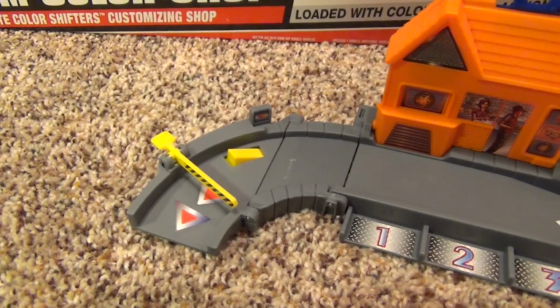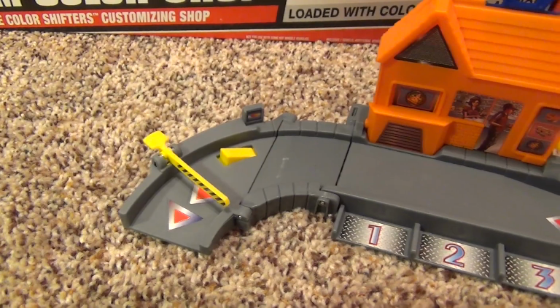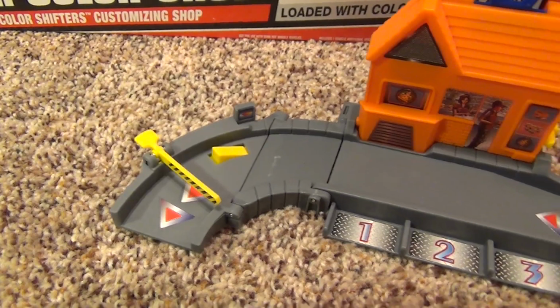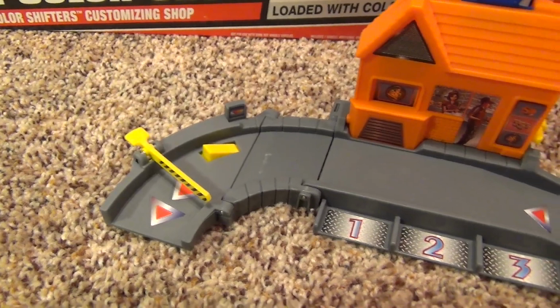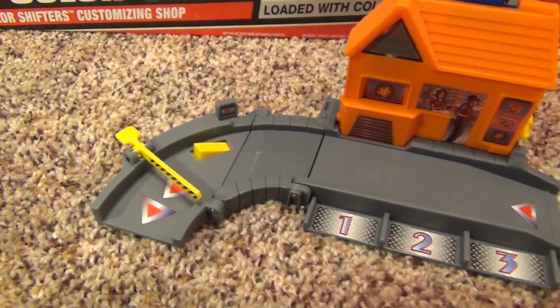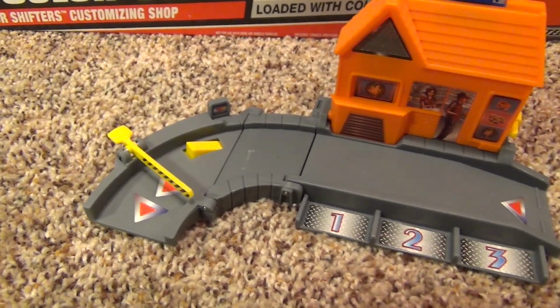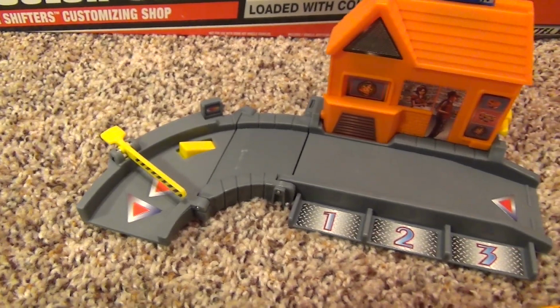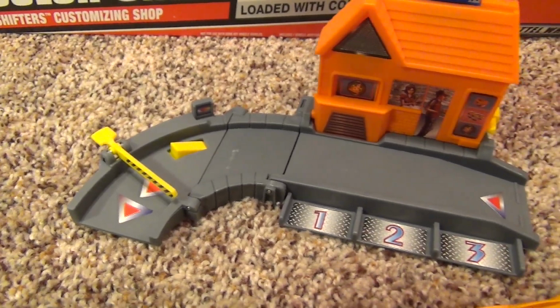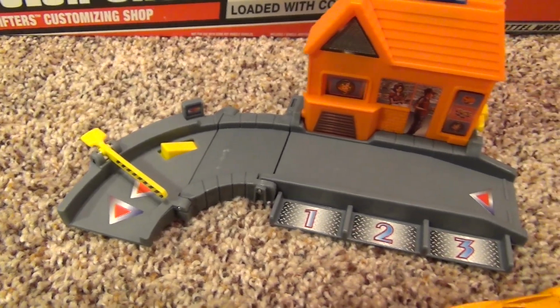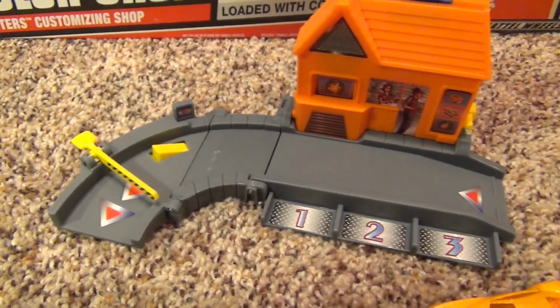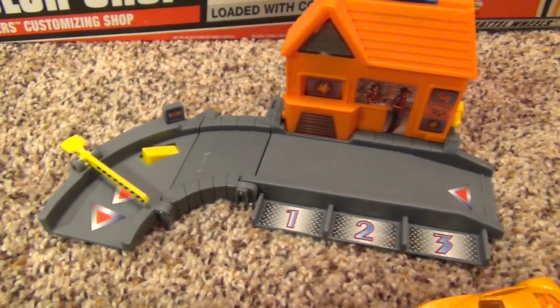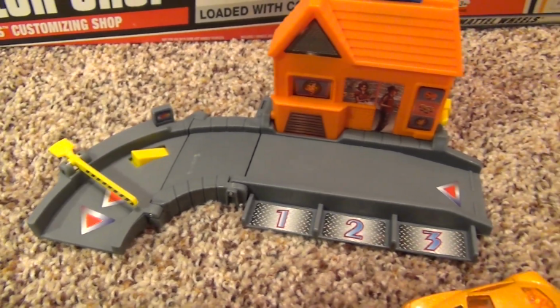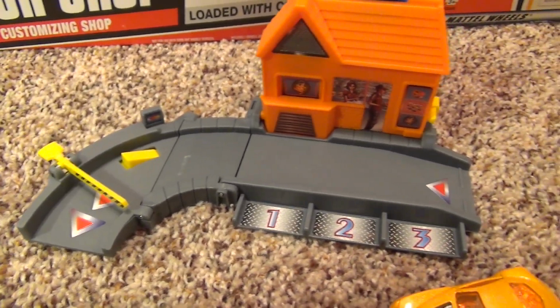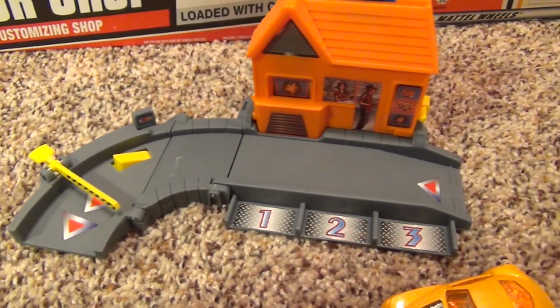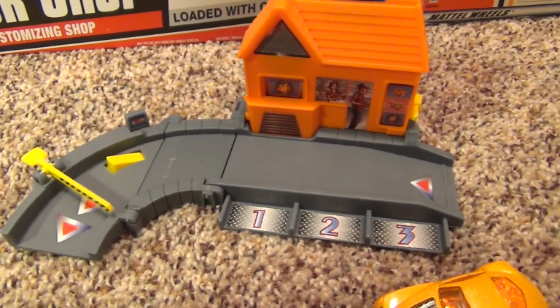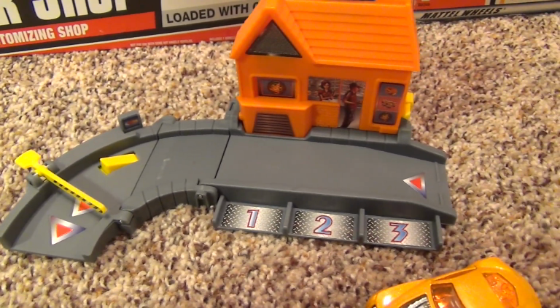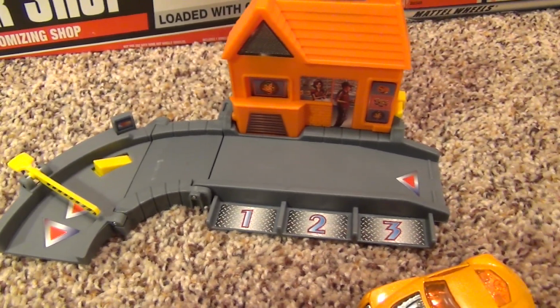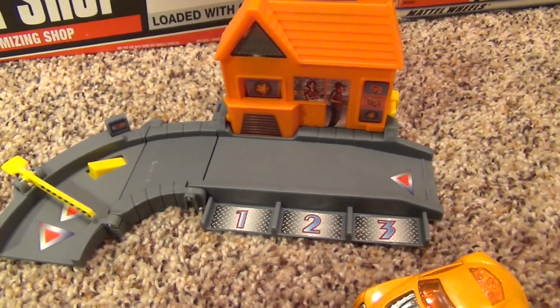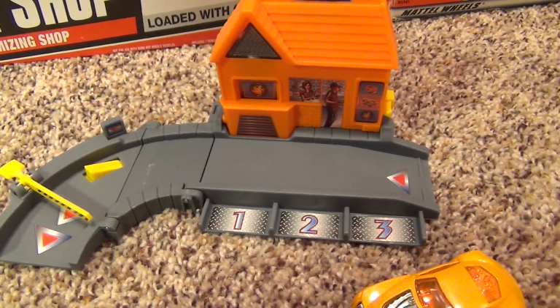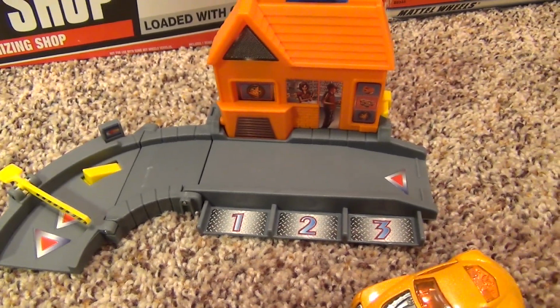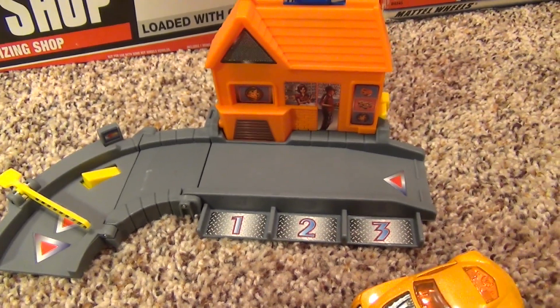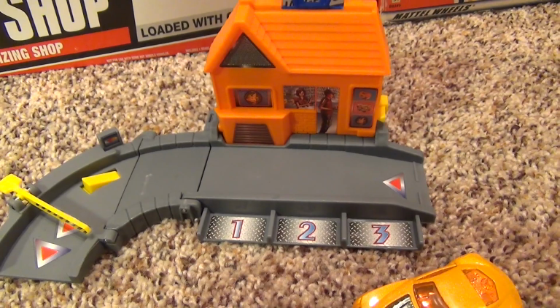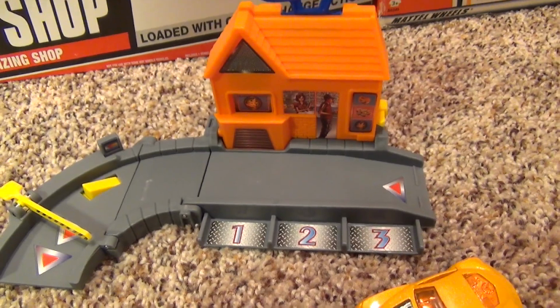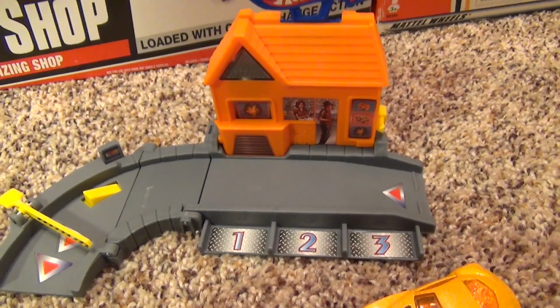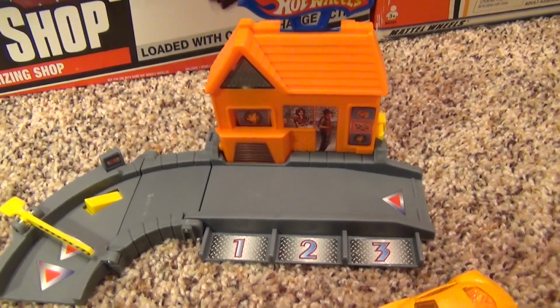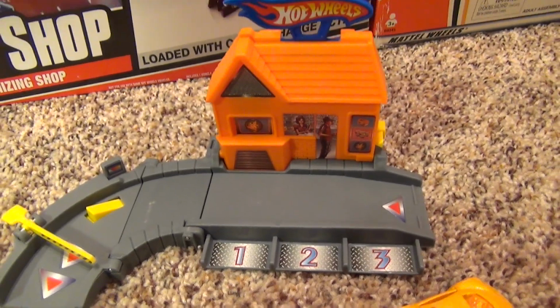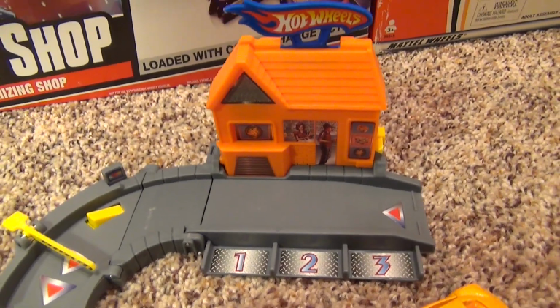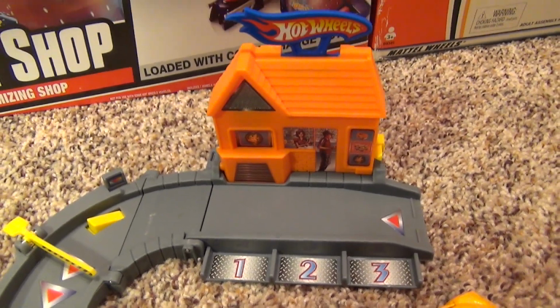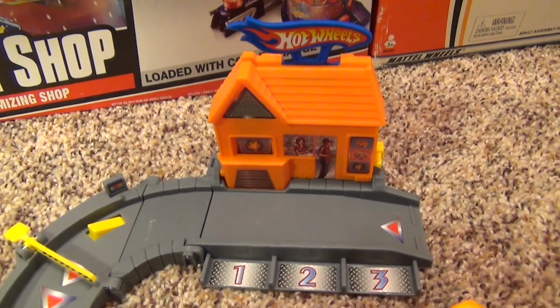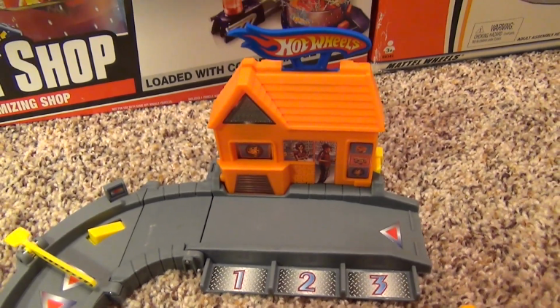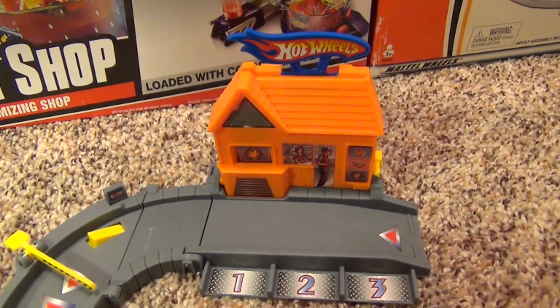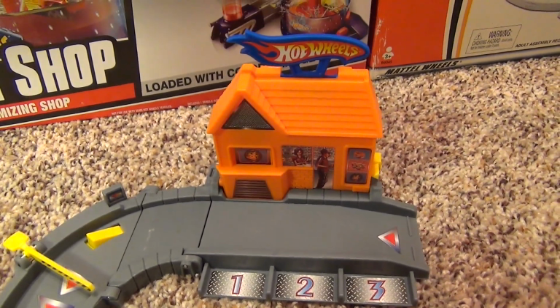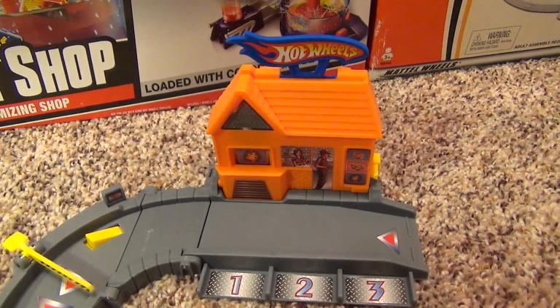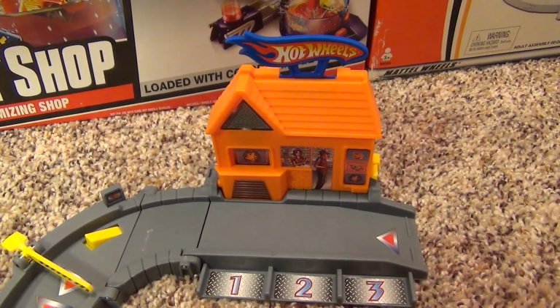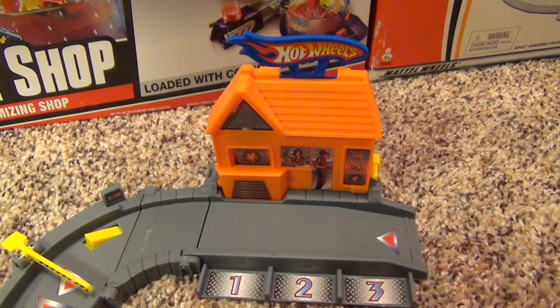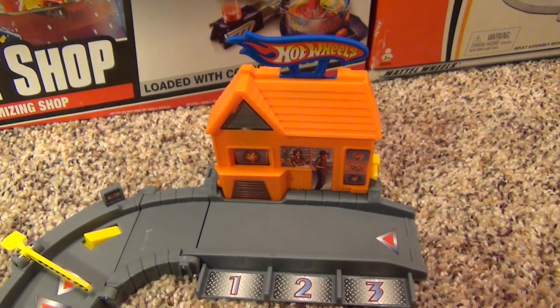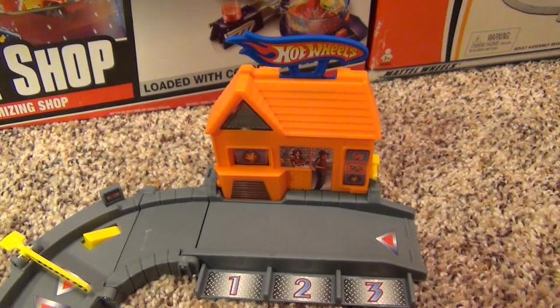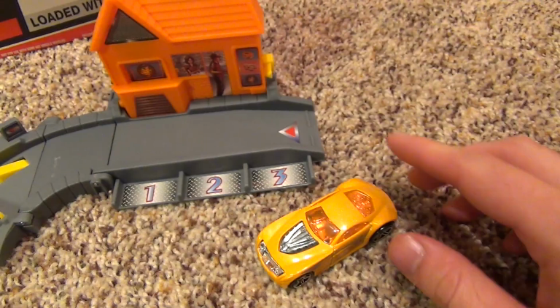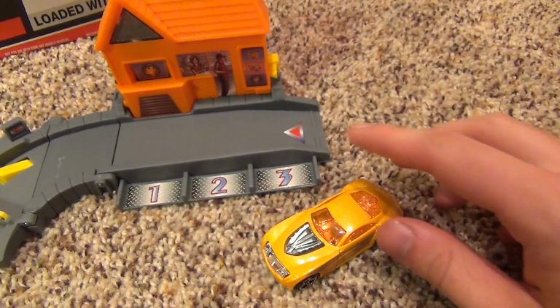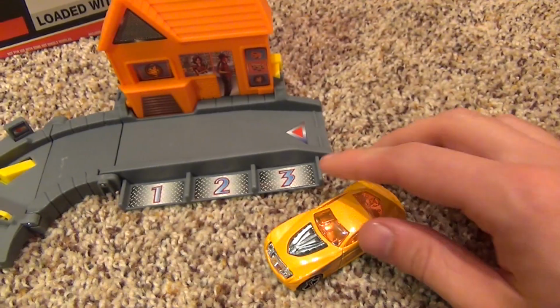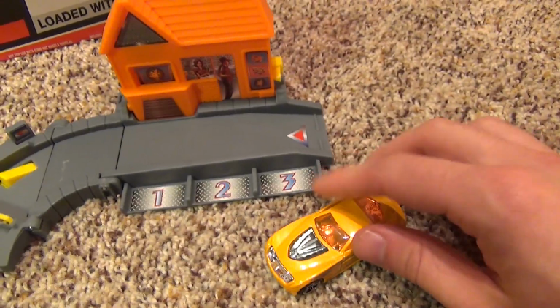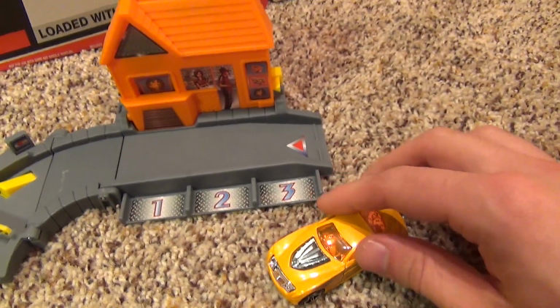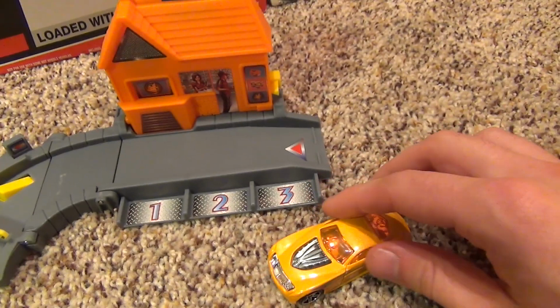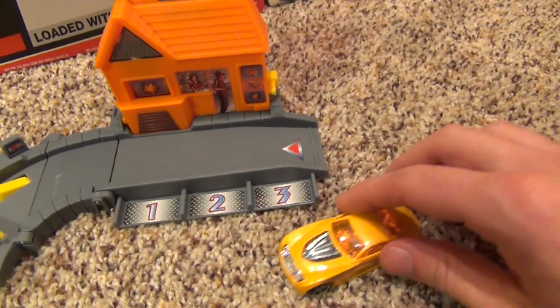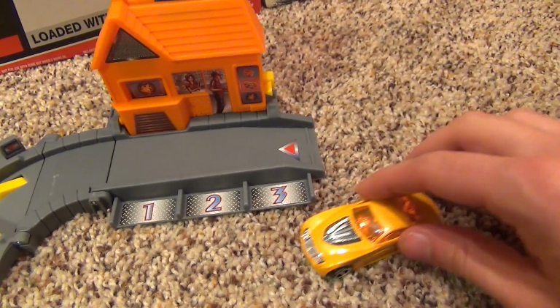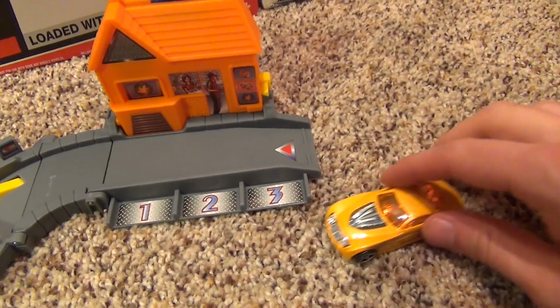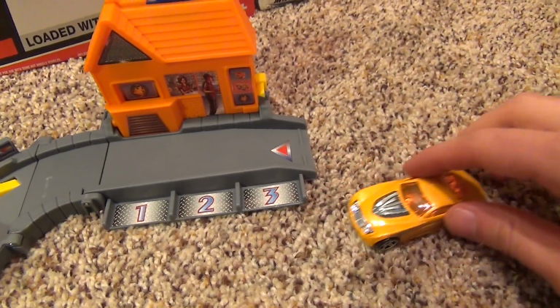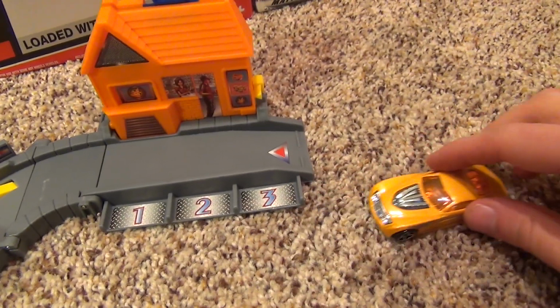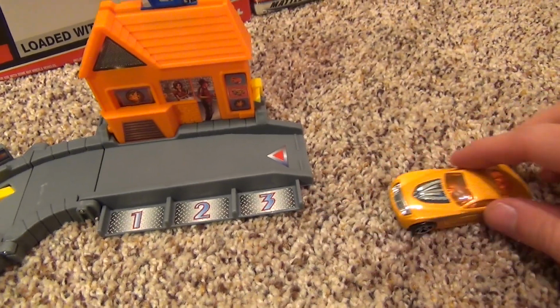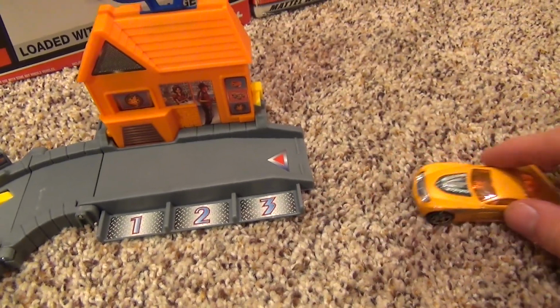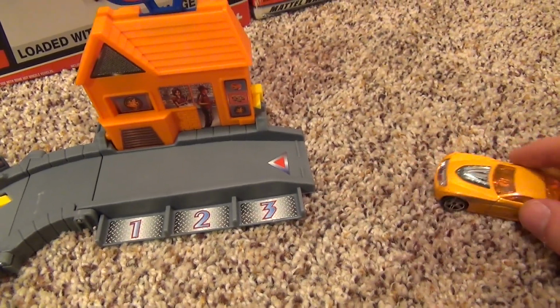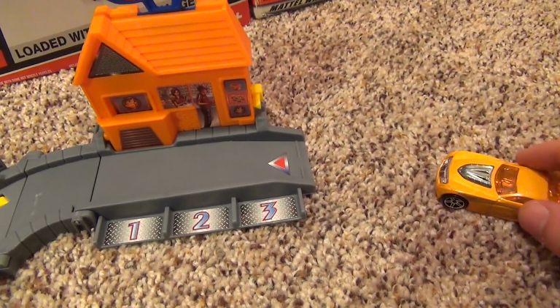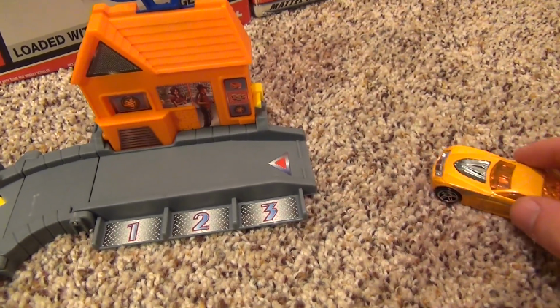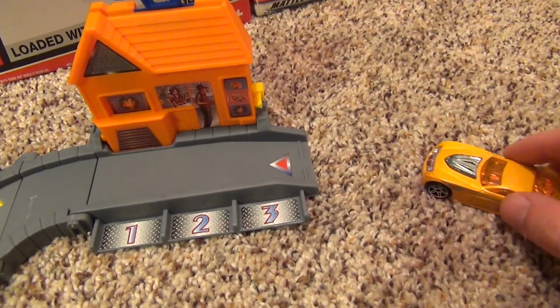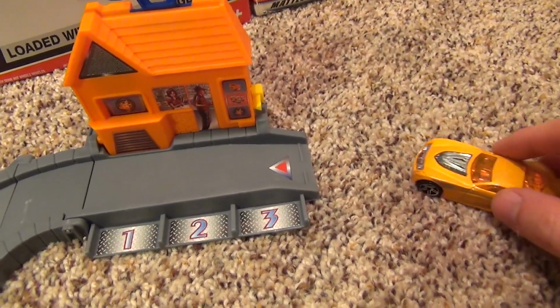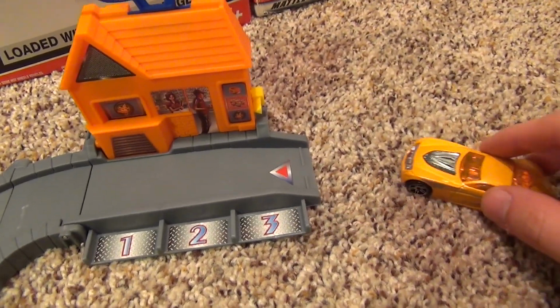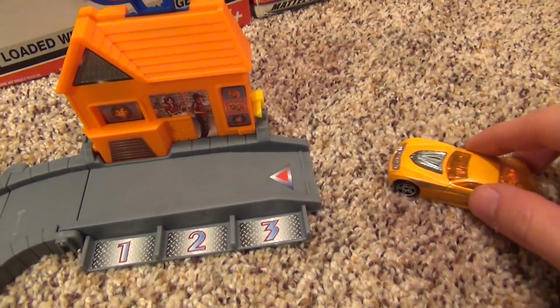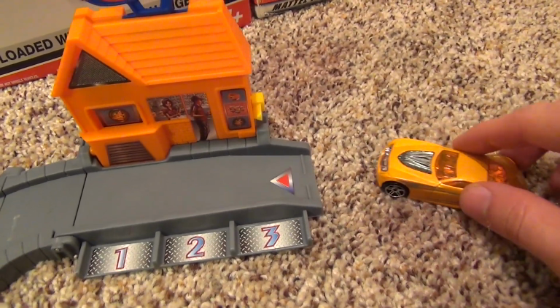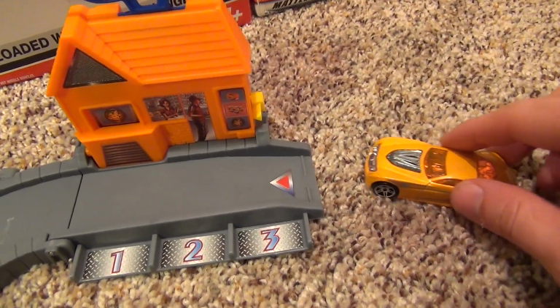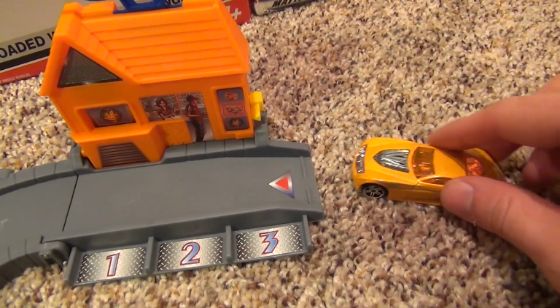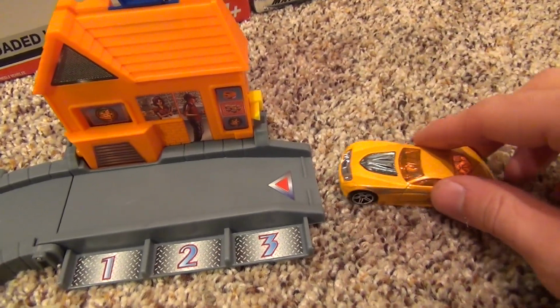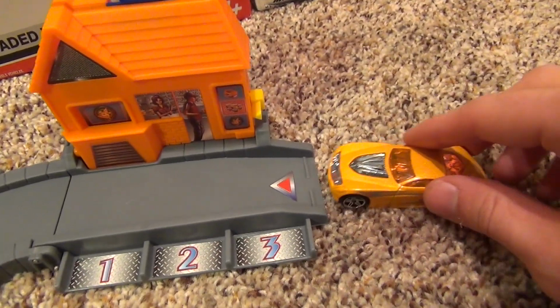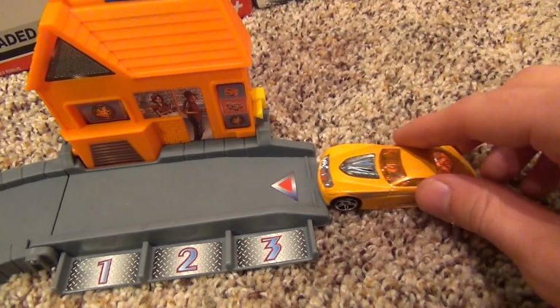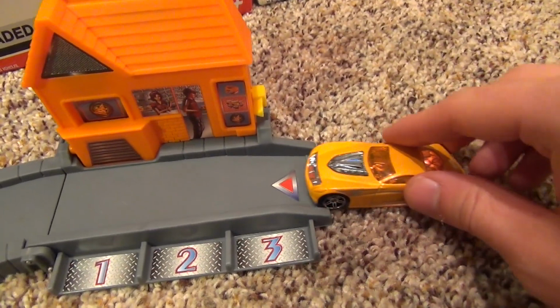And this is what the set looks like after the very easy assembly.